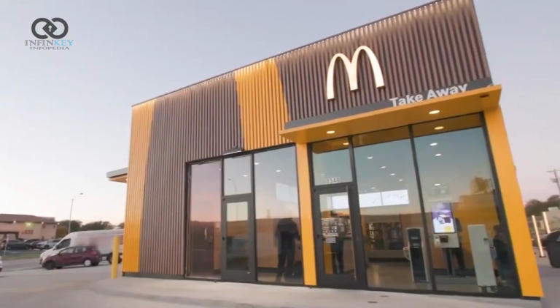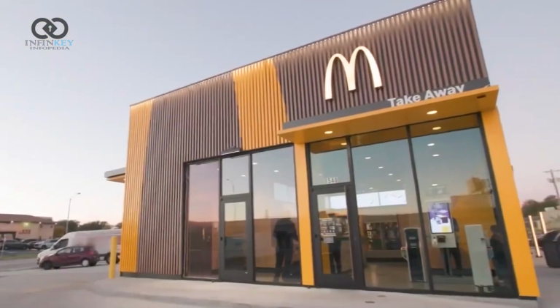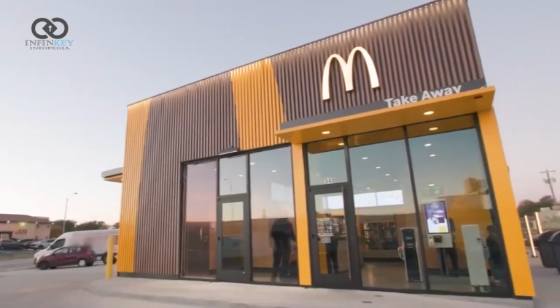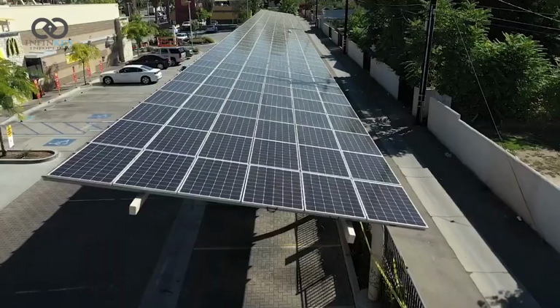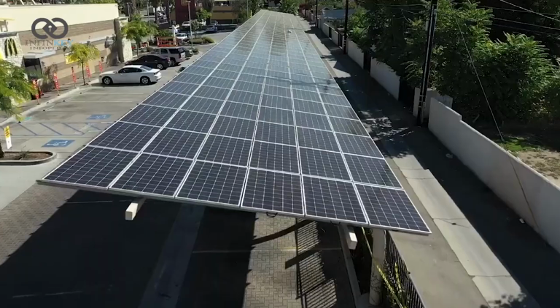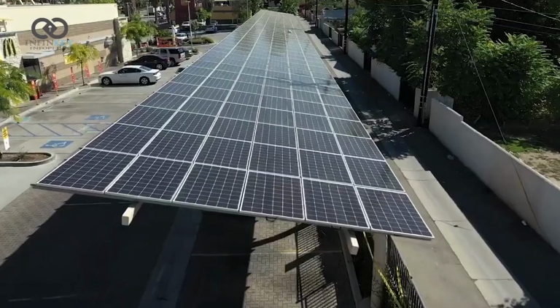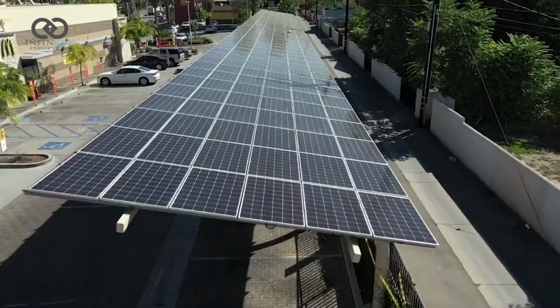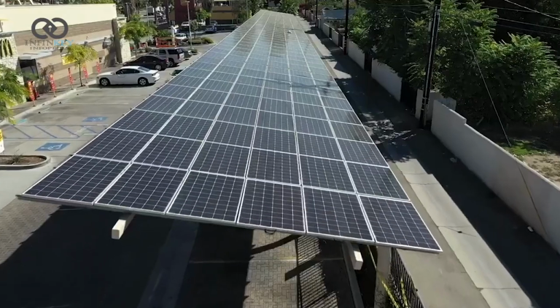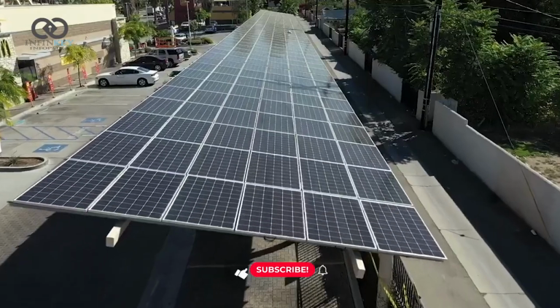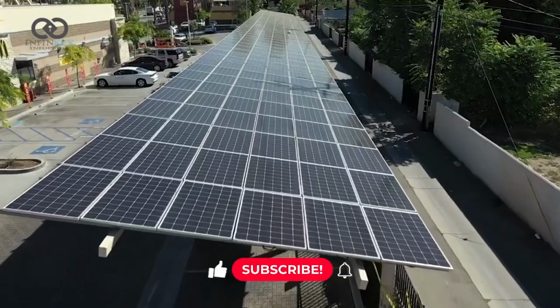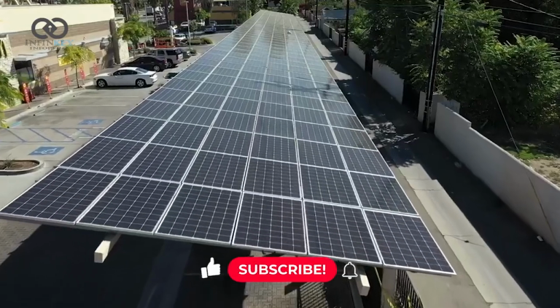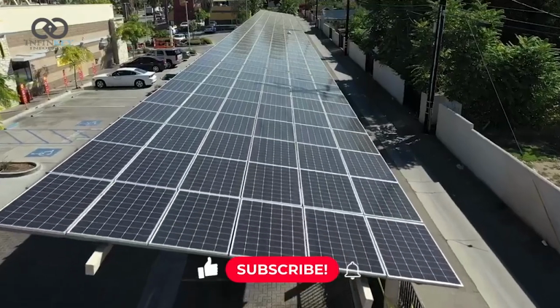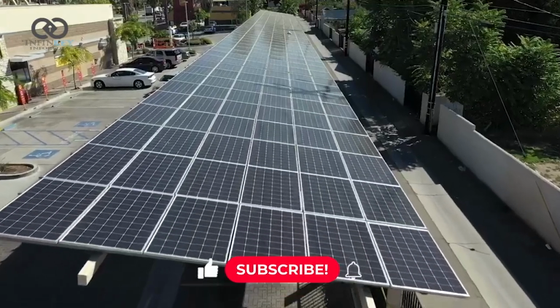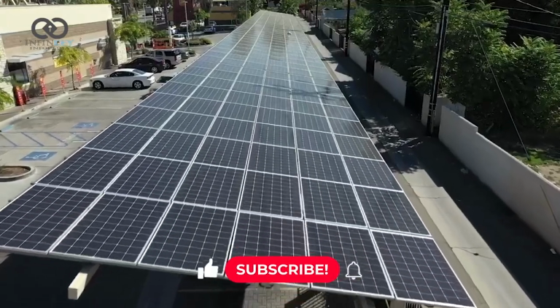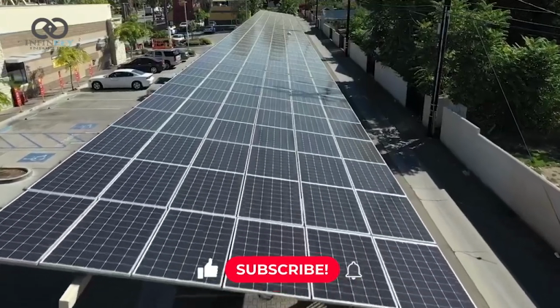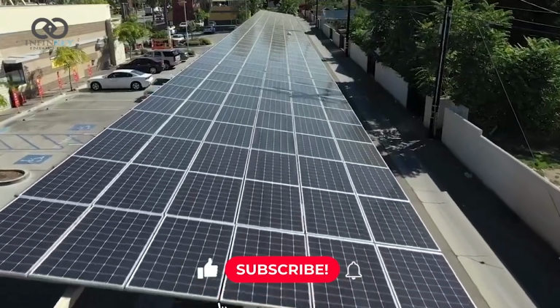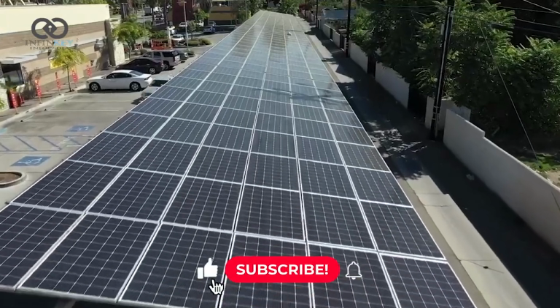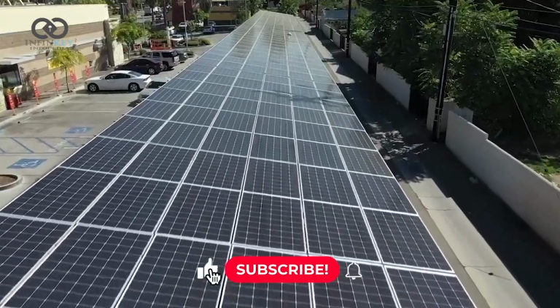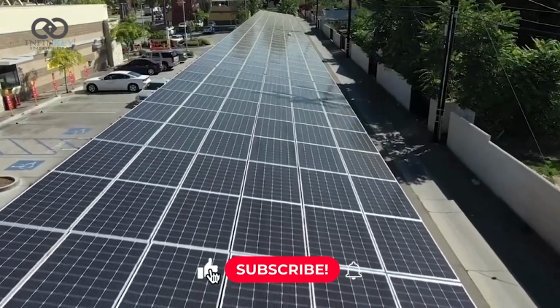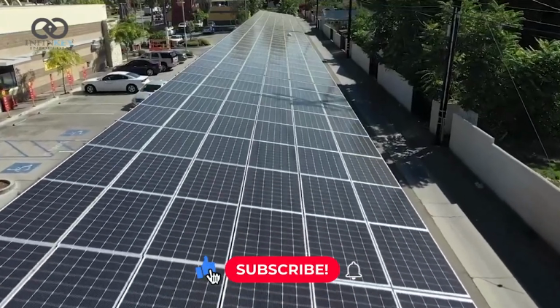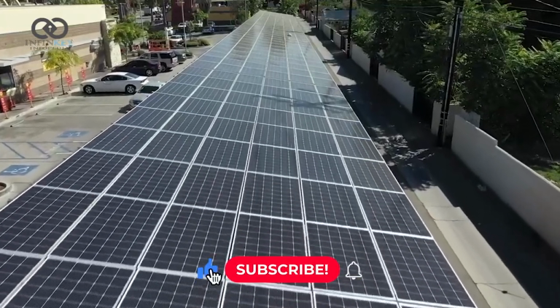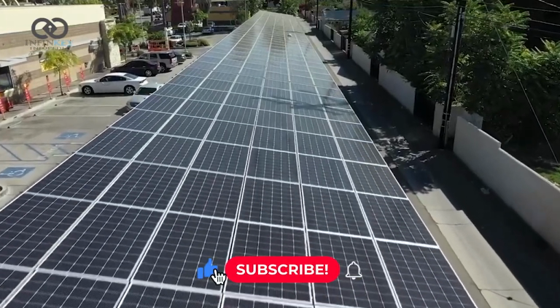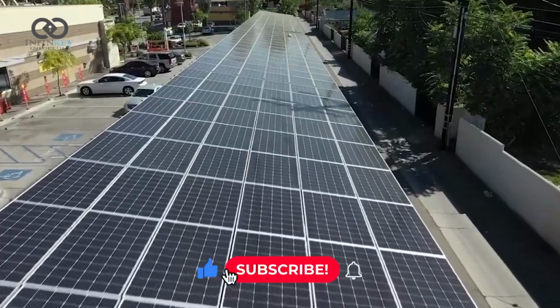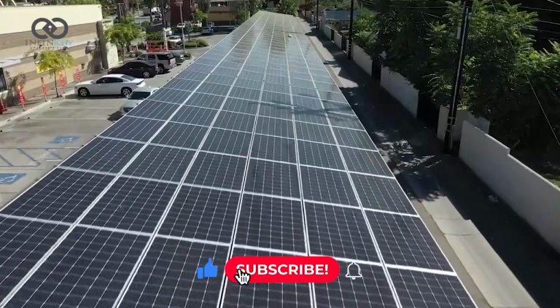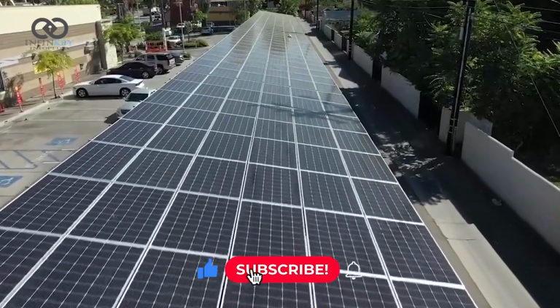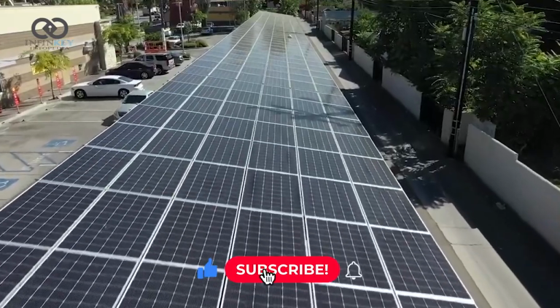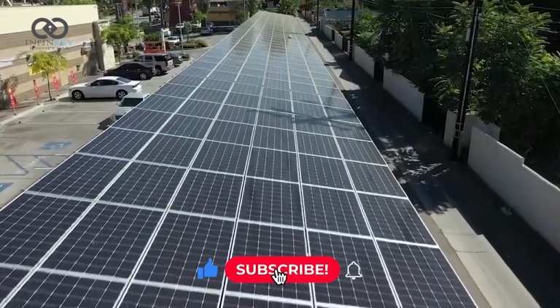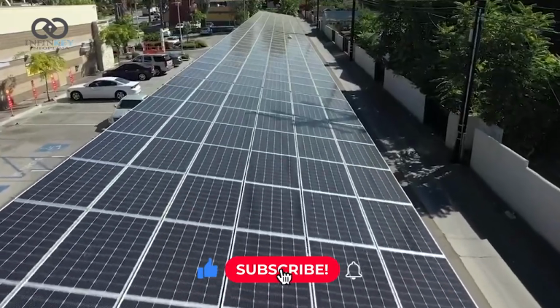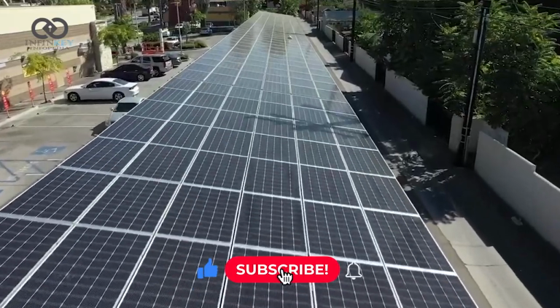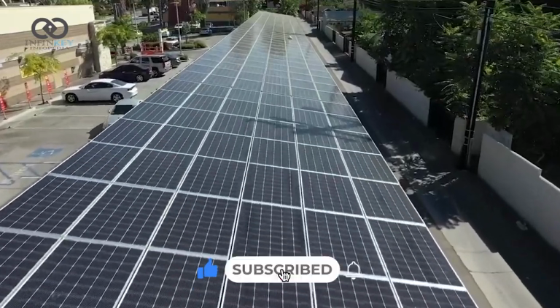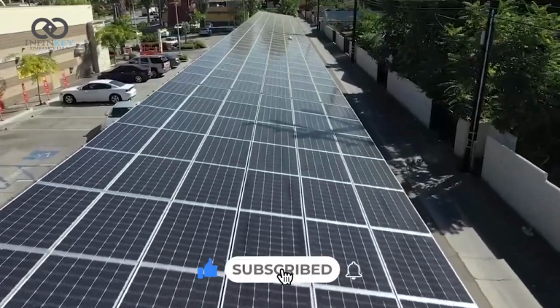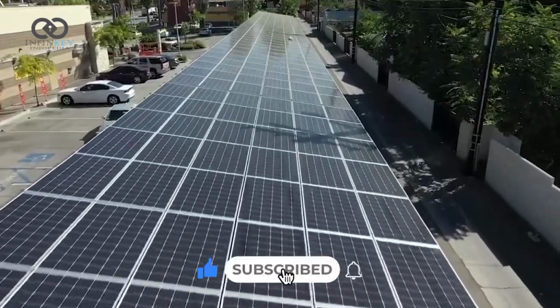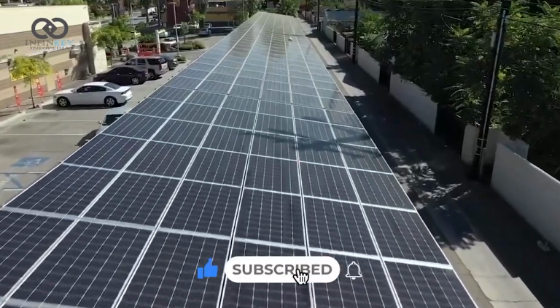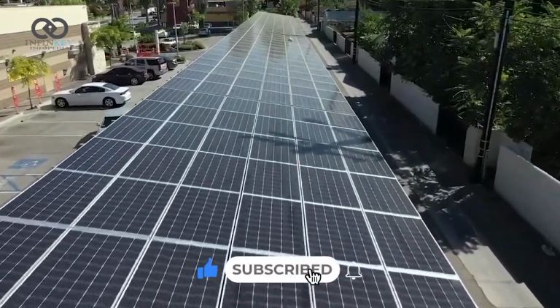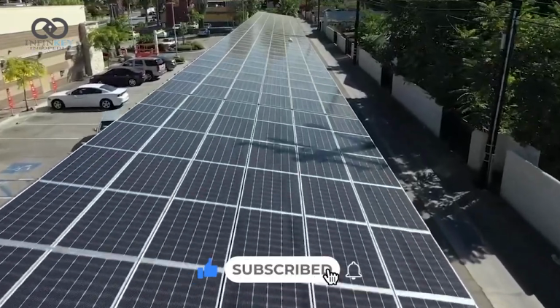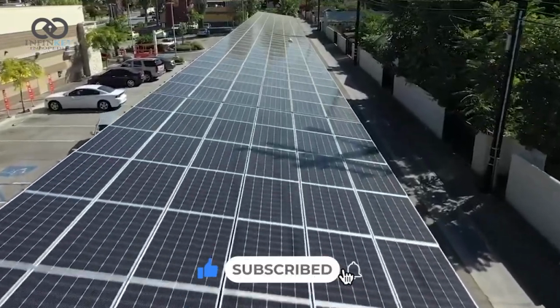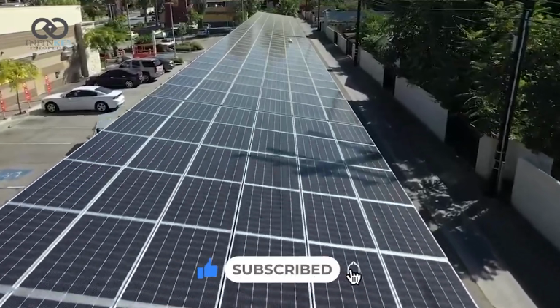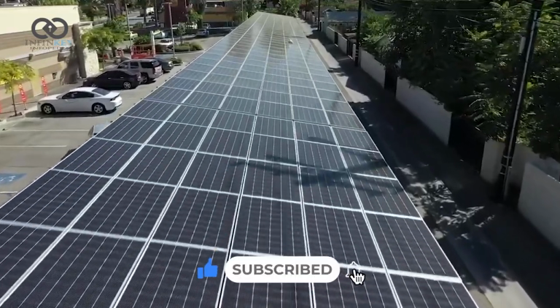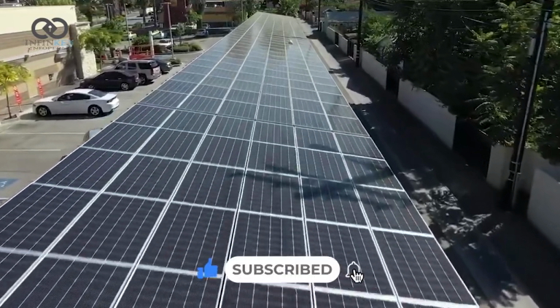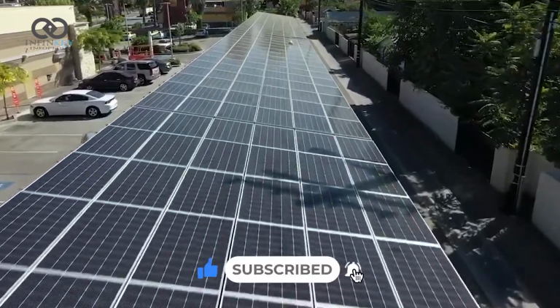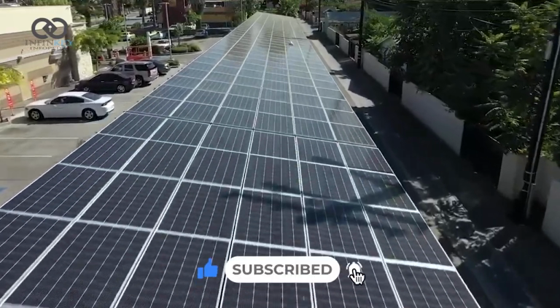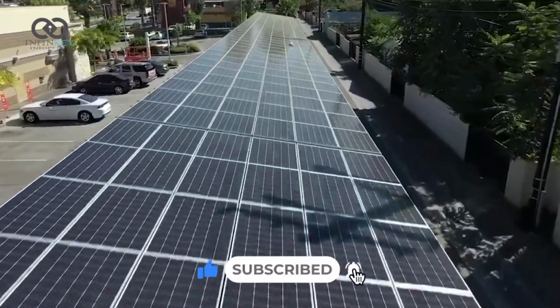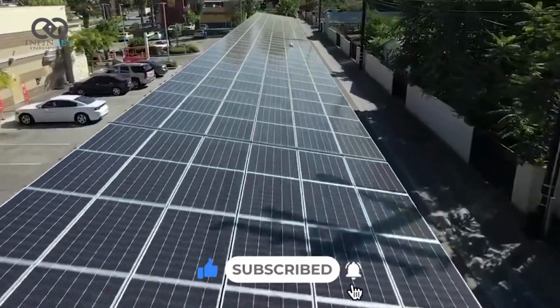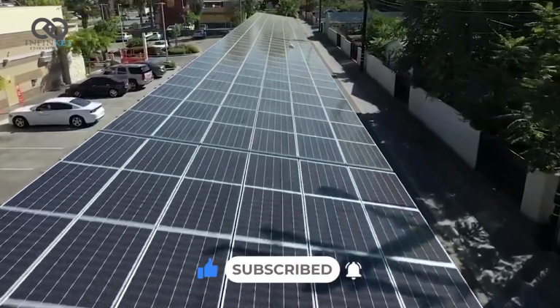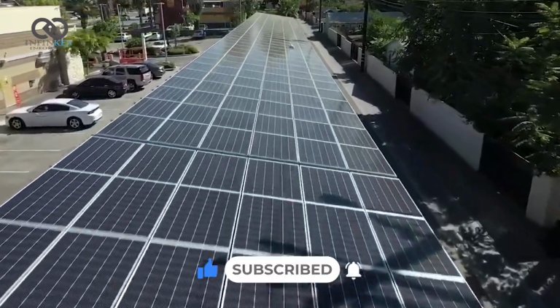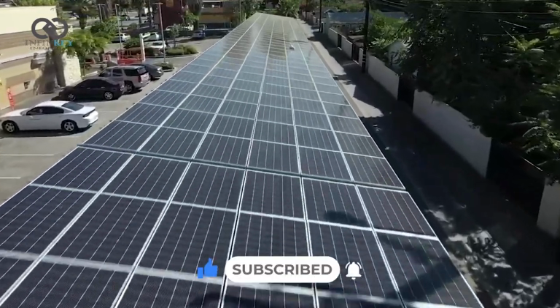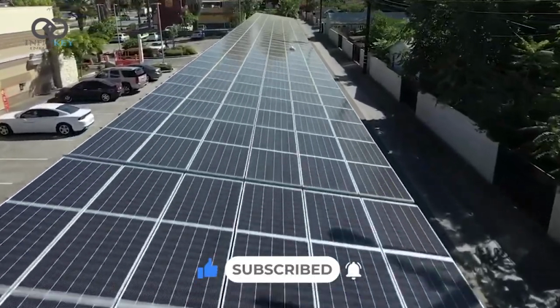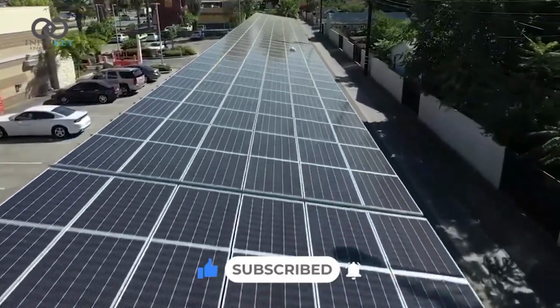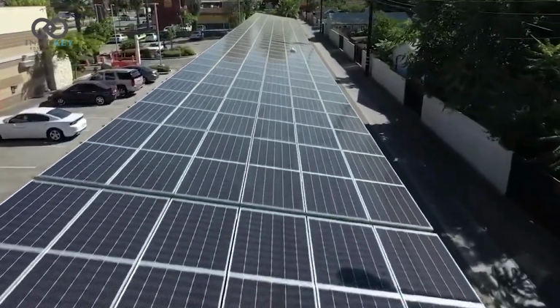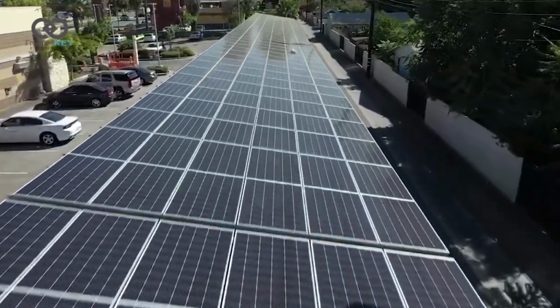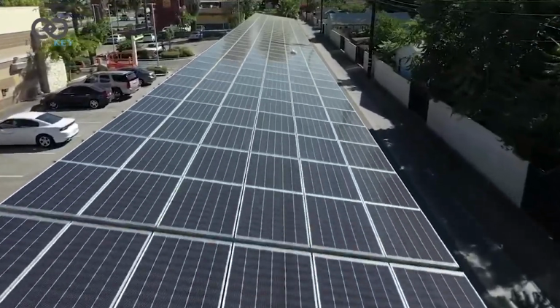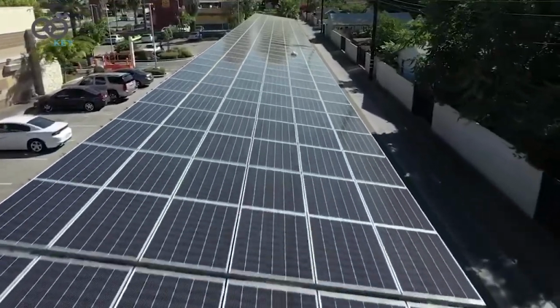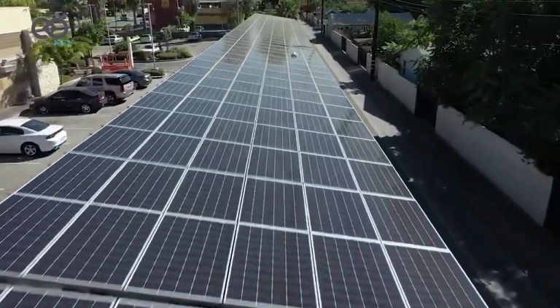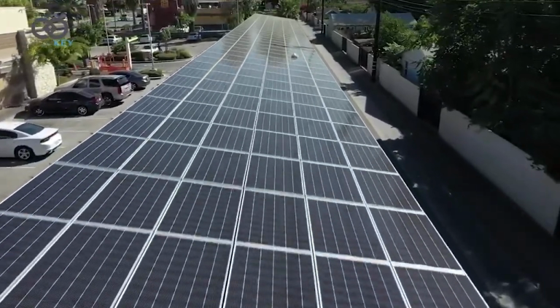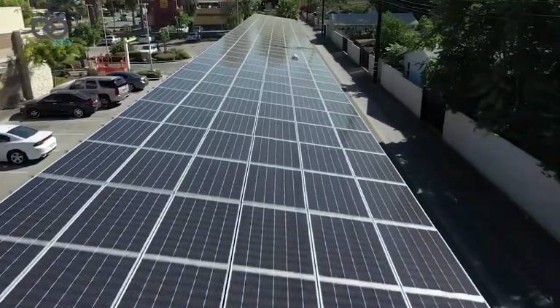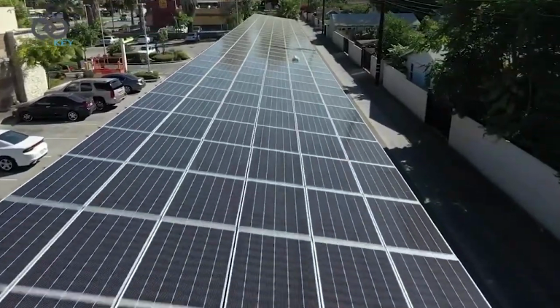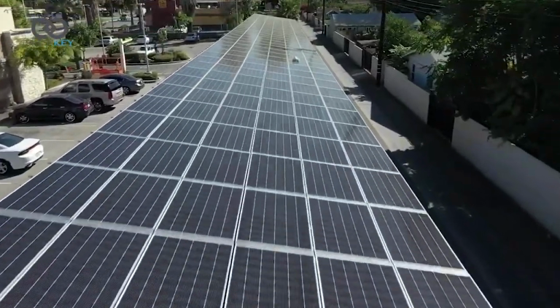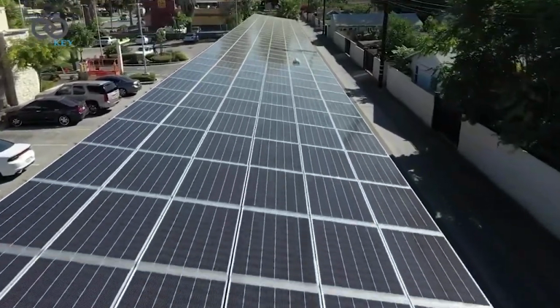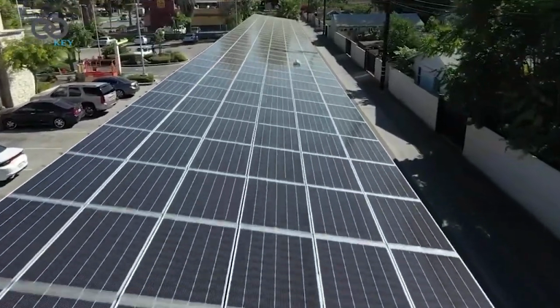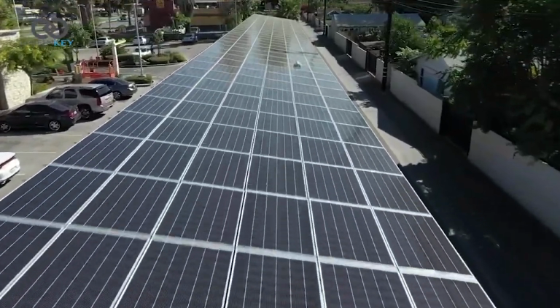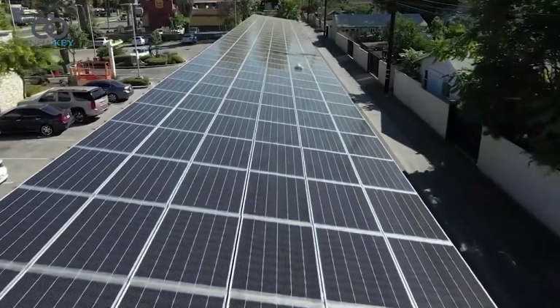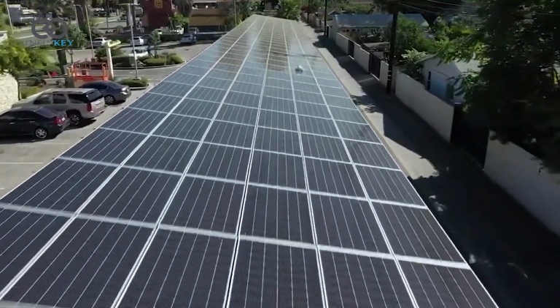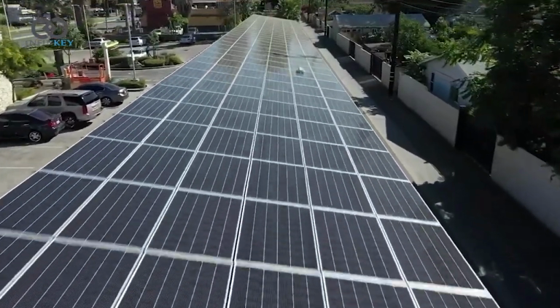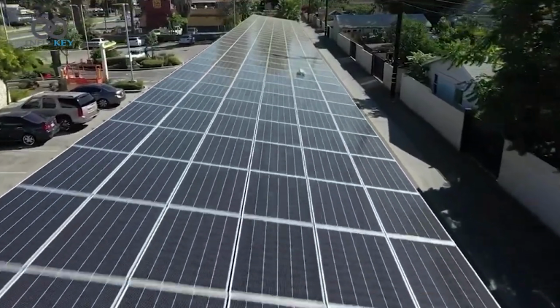The fryers use less oil than traditional fryers, reducing the amount of waste generated. The restaurant is also equipped with rooftop solar panels that provide up to 60 percent of the energy needed to power the facility.